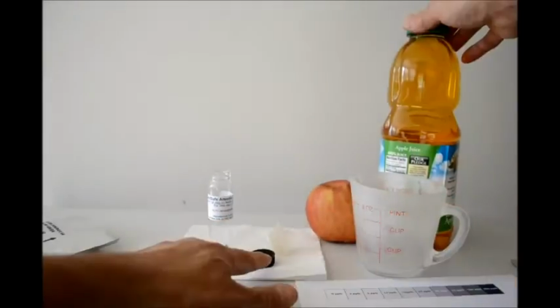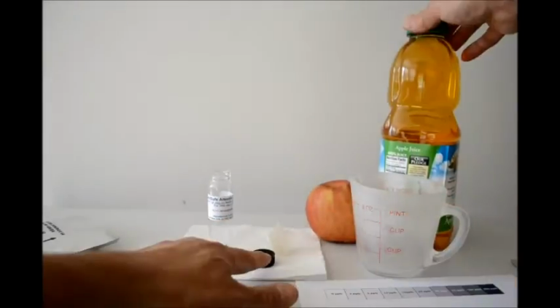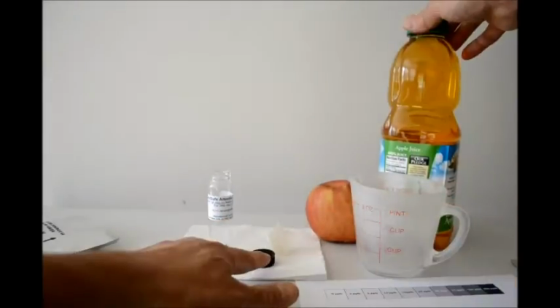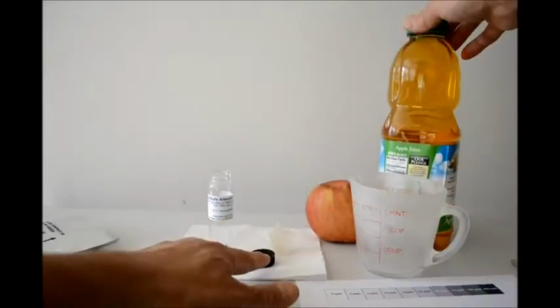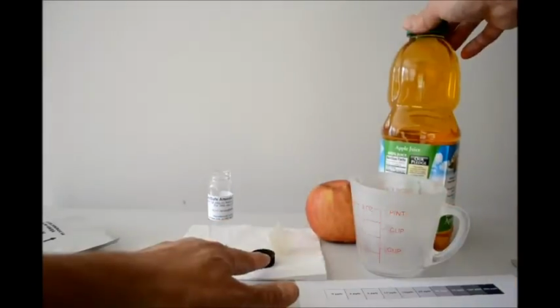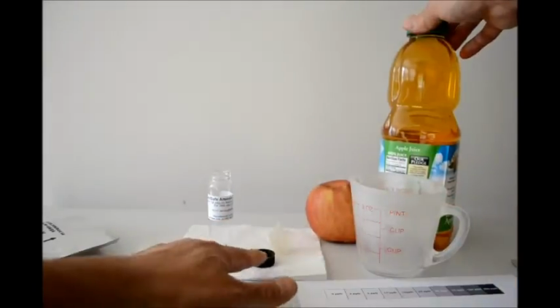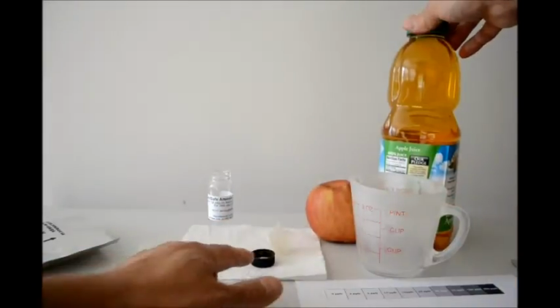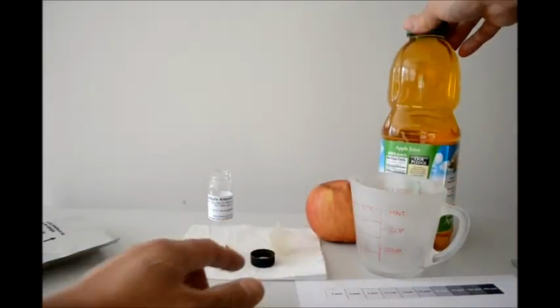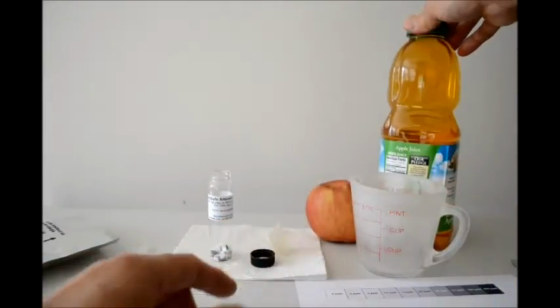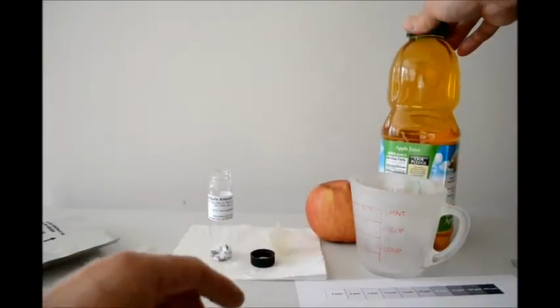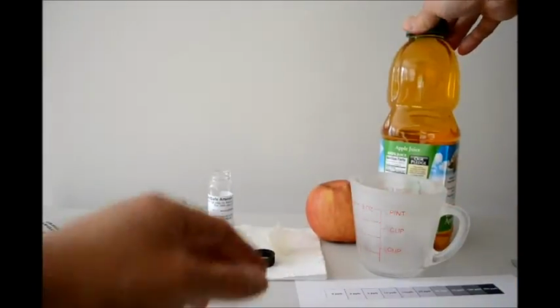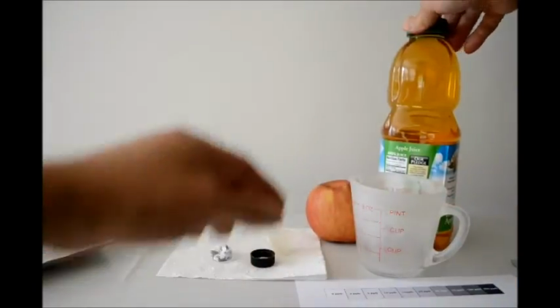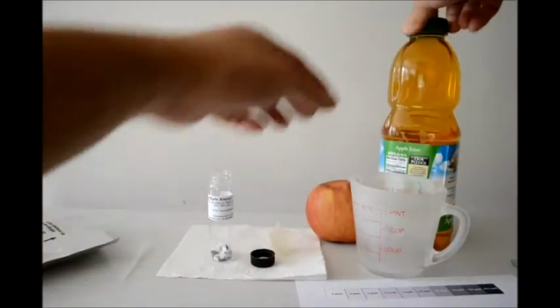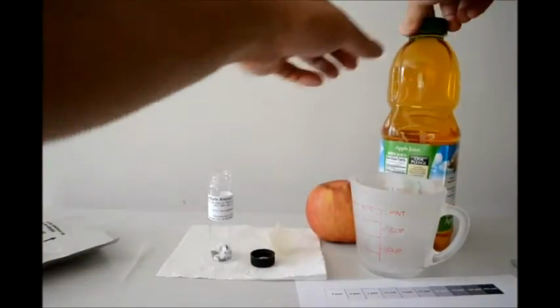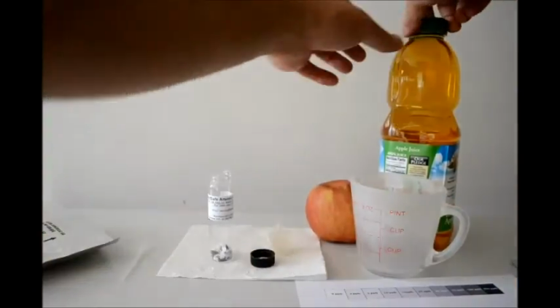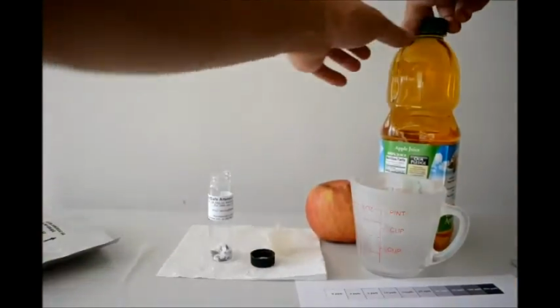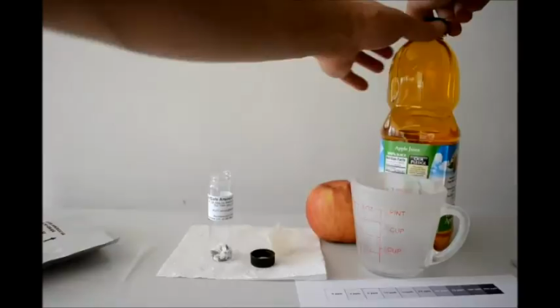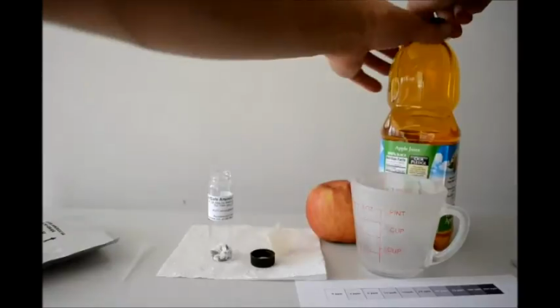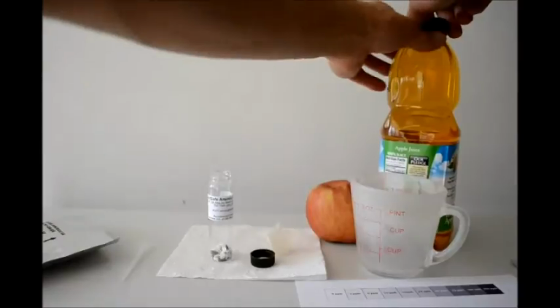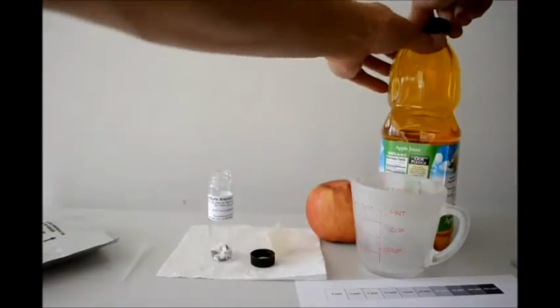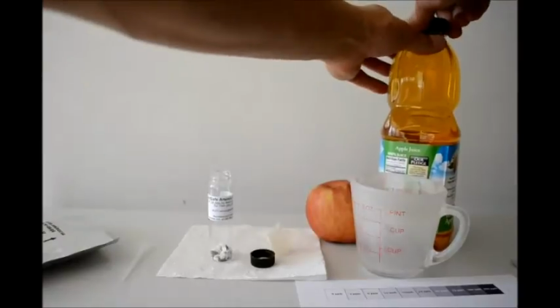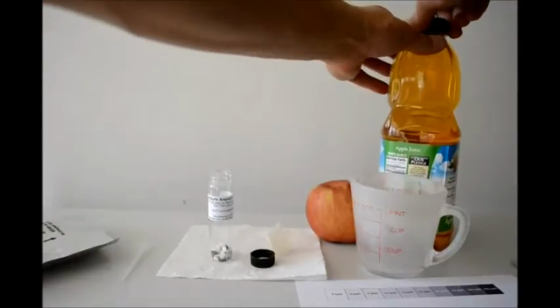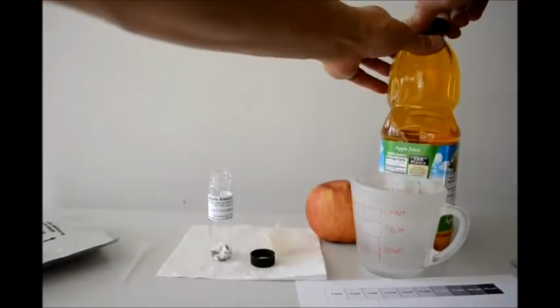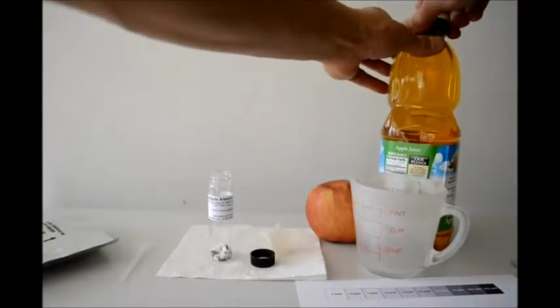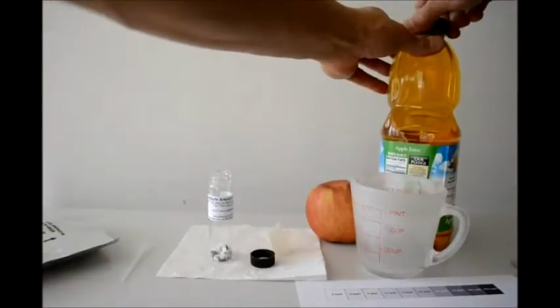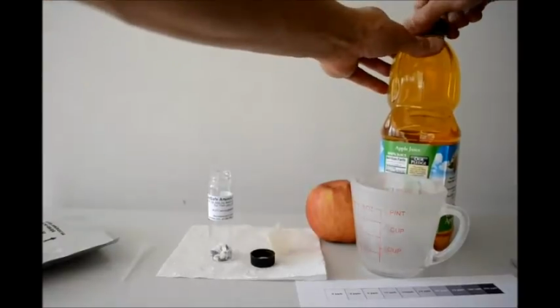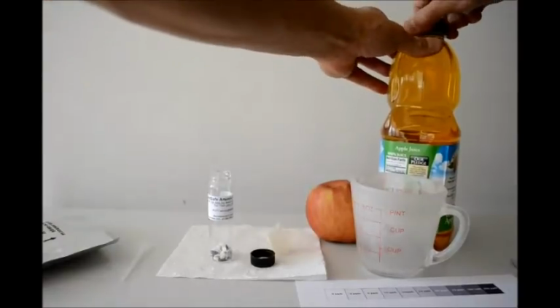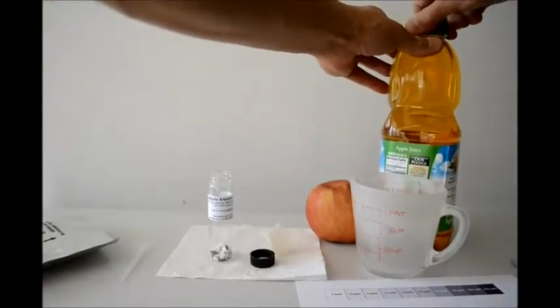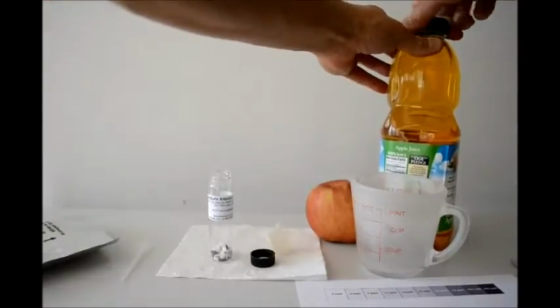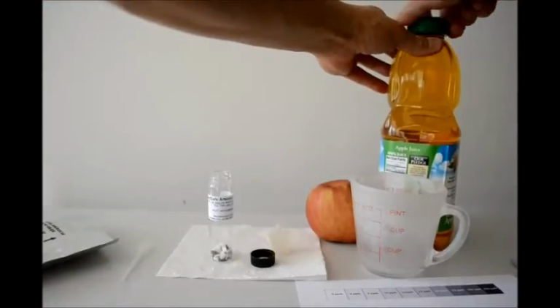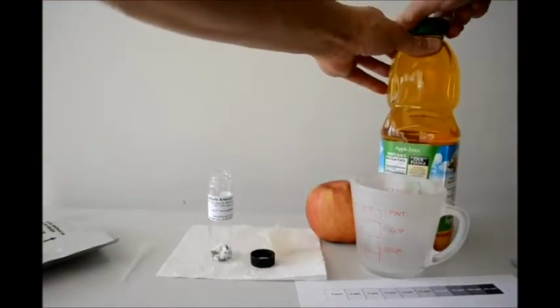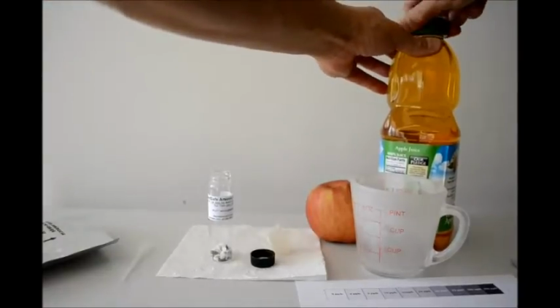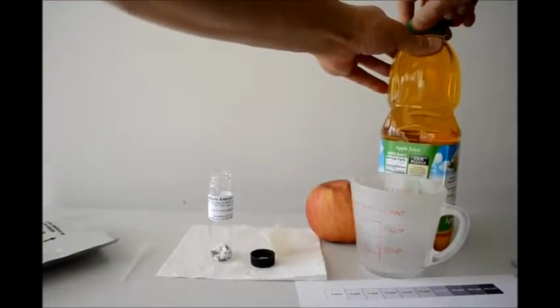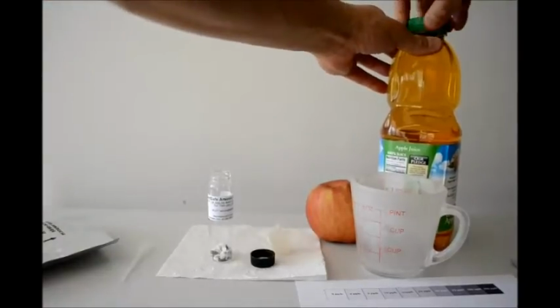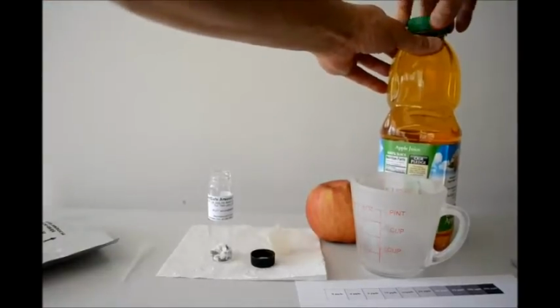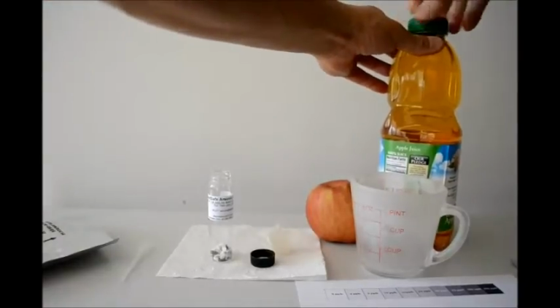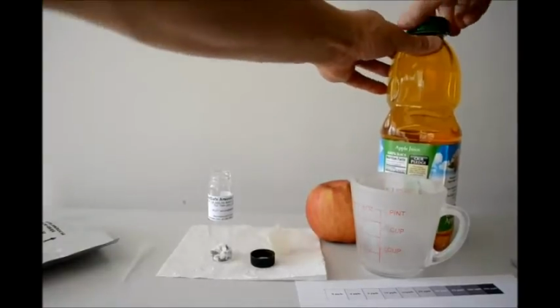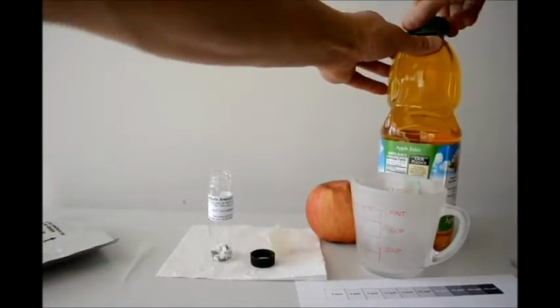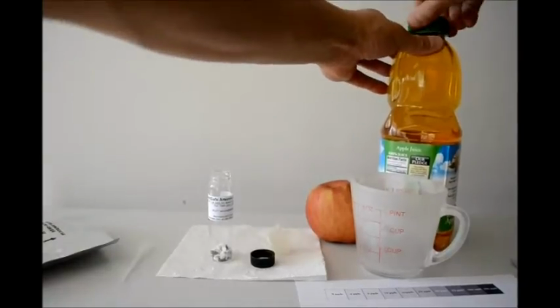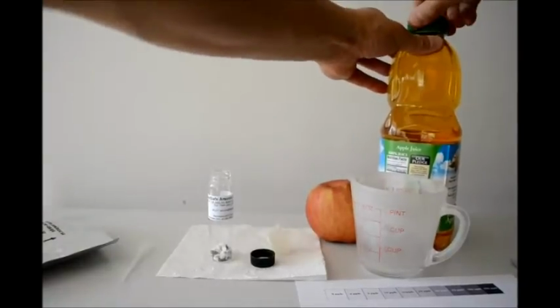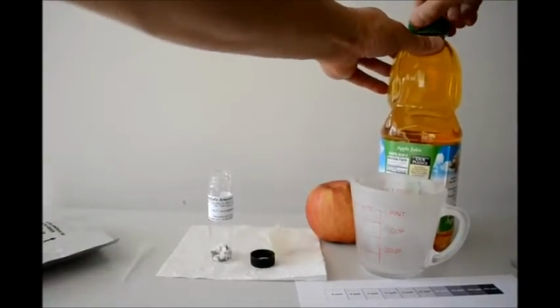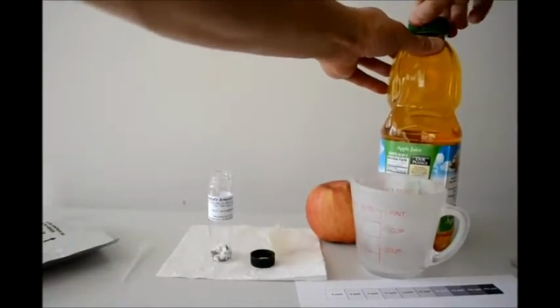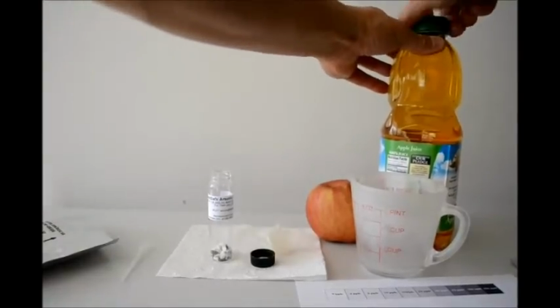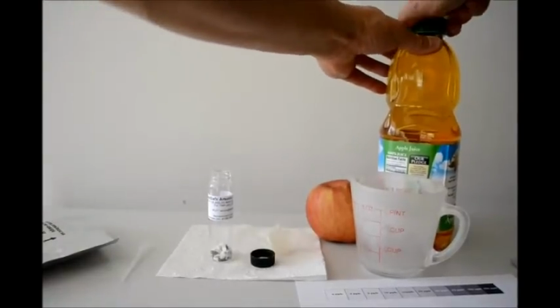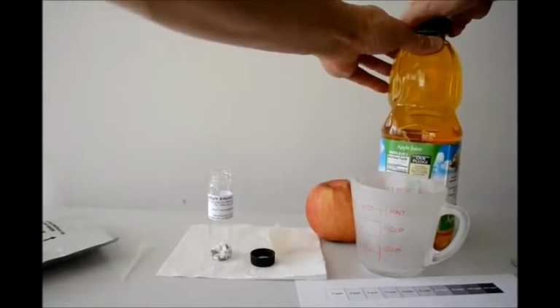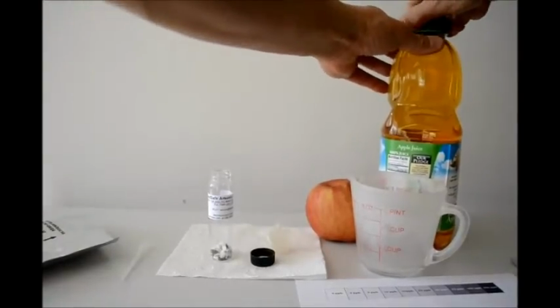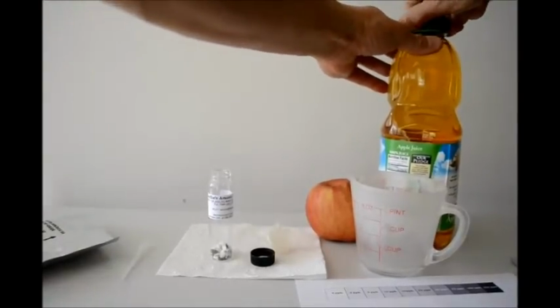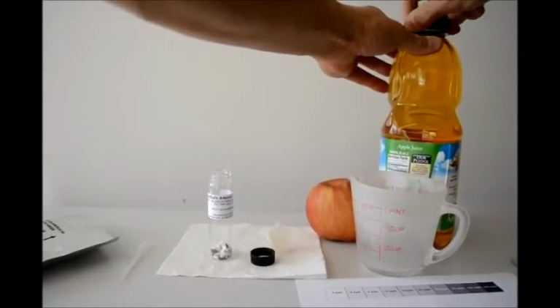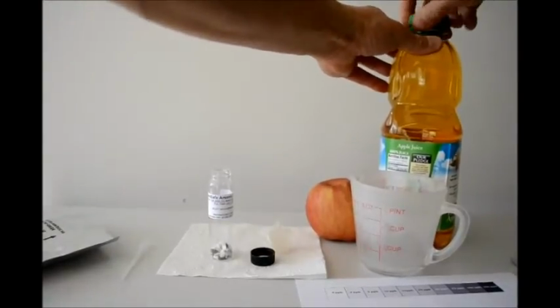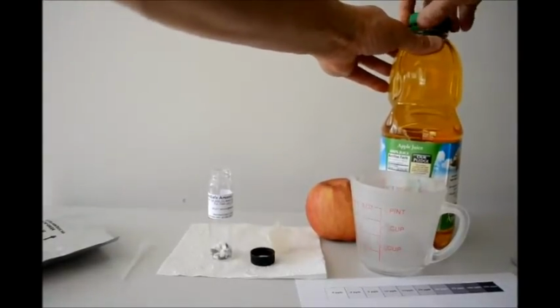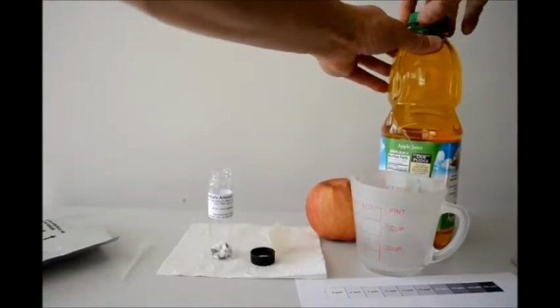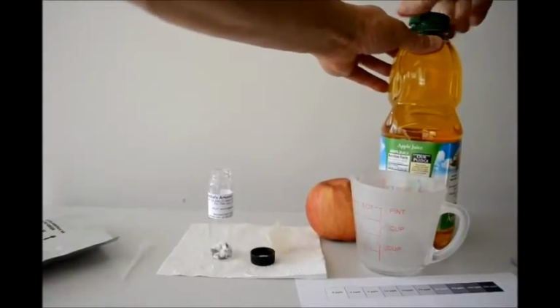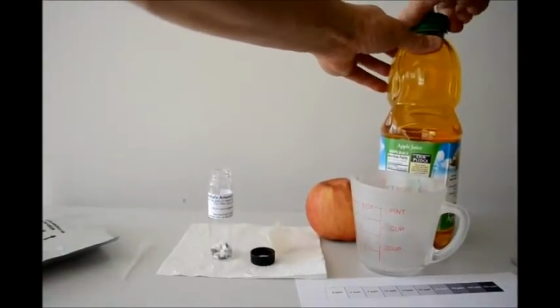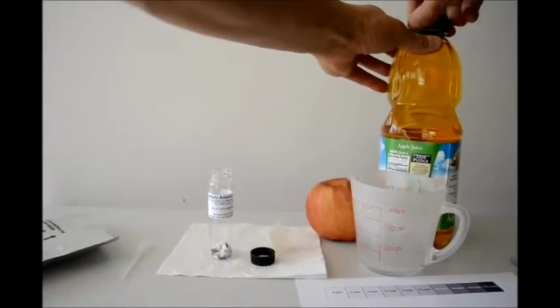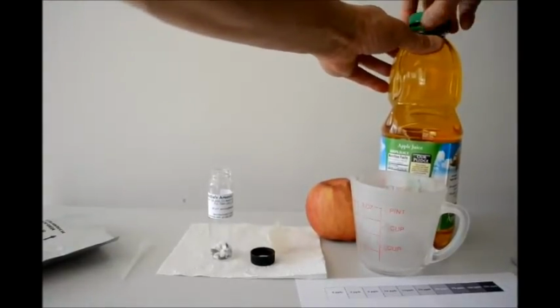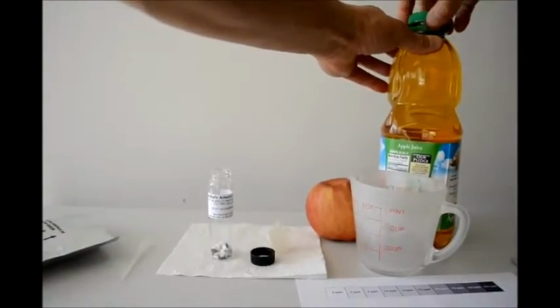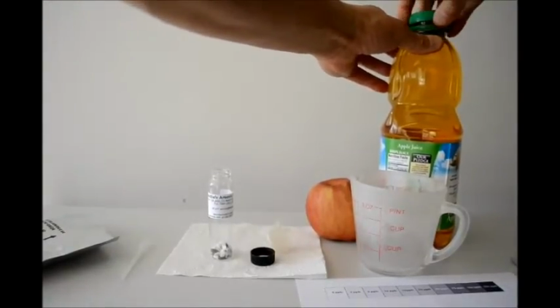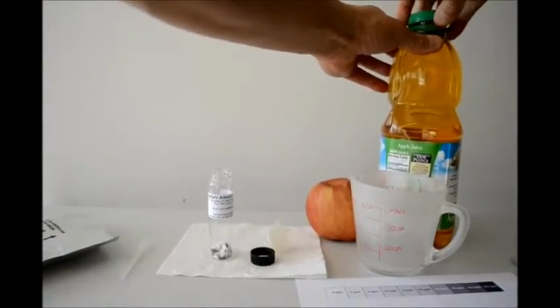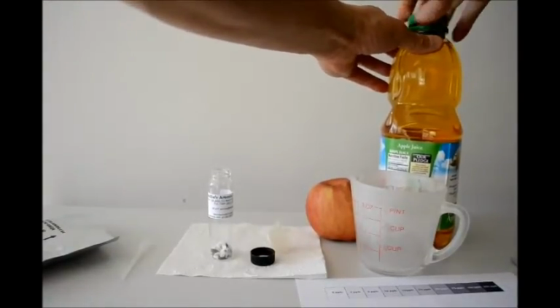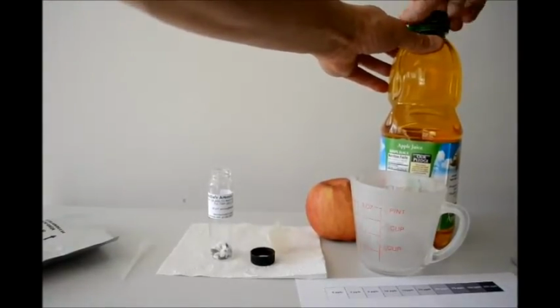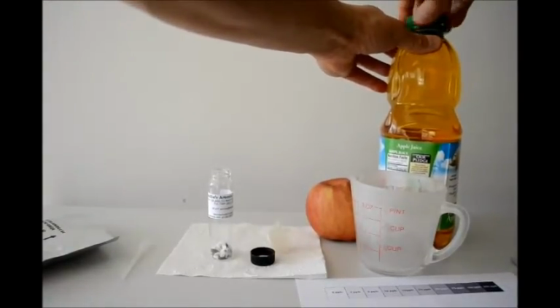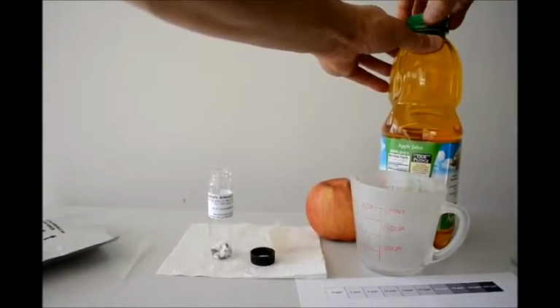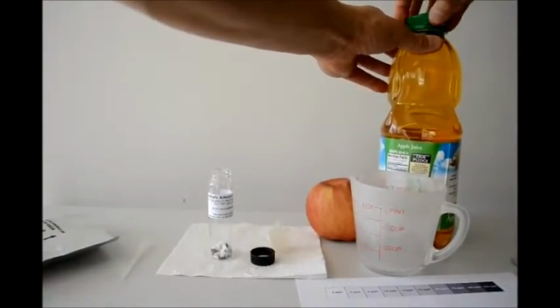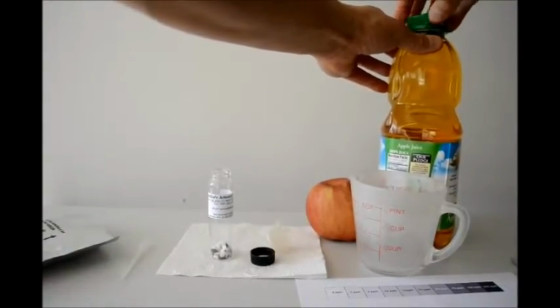Once we start doing this, we have to use this detector within the next 2 hours, which we will do.